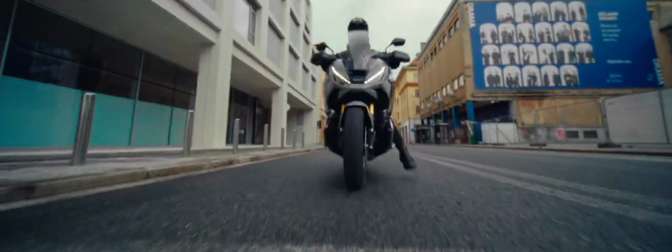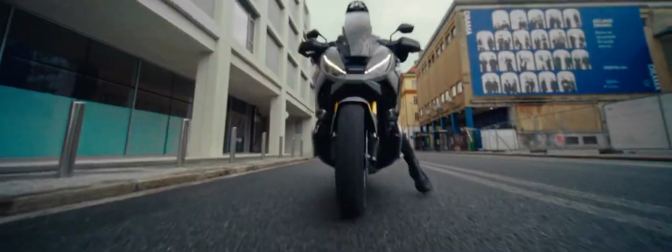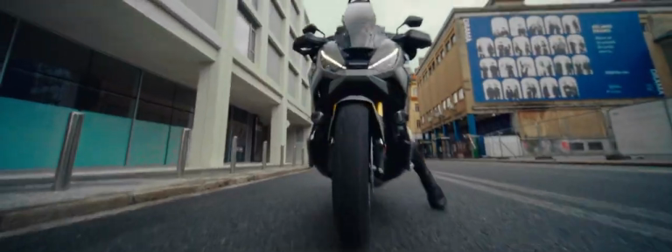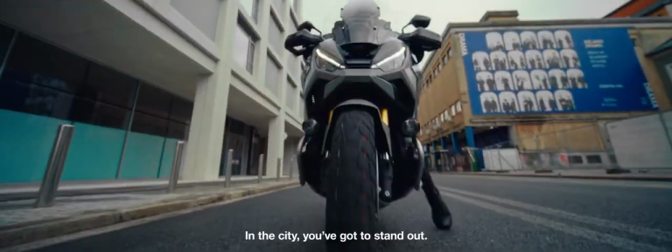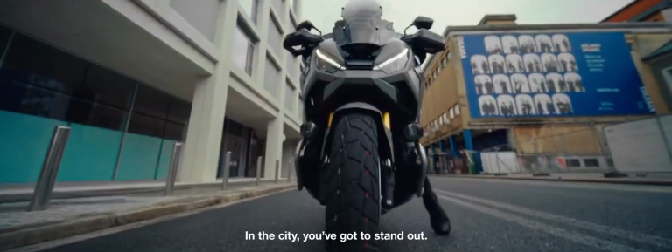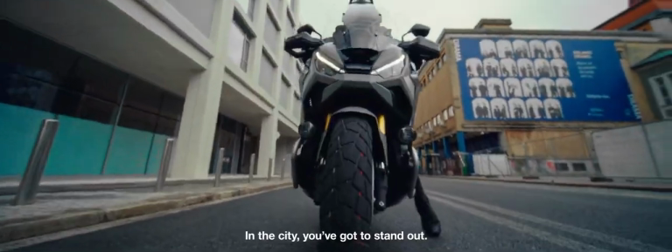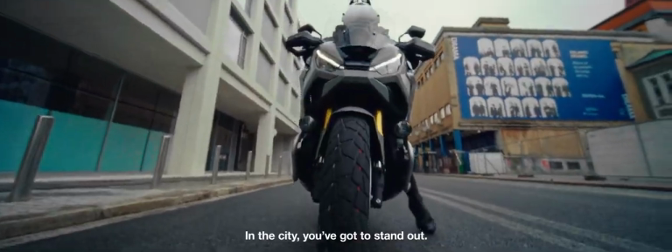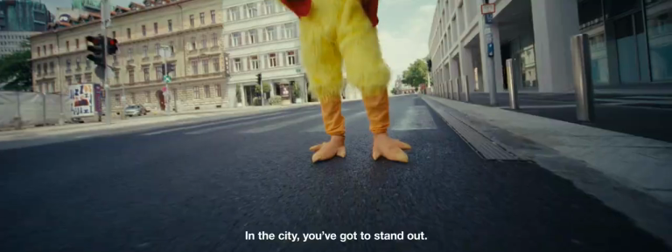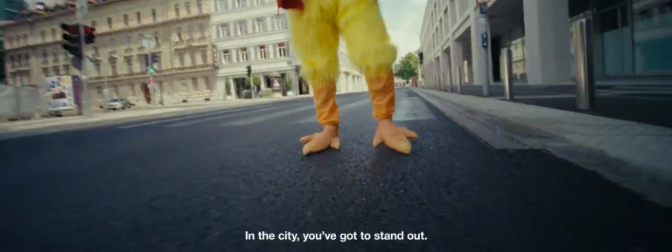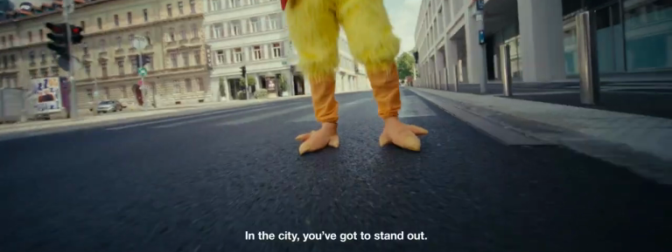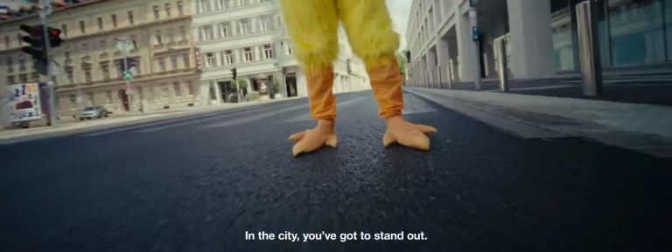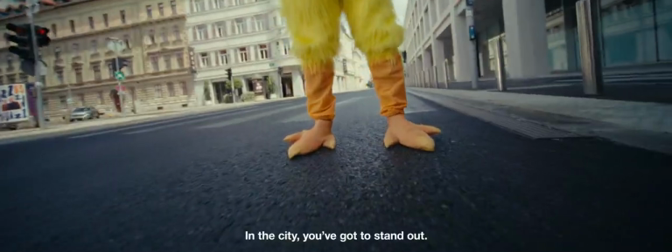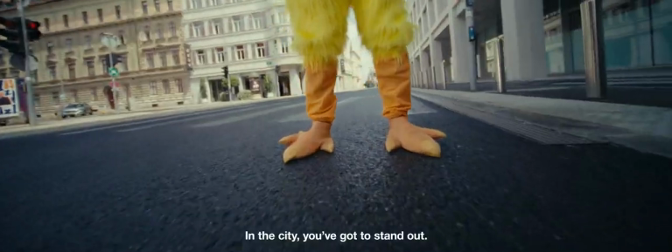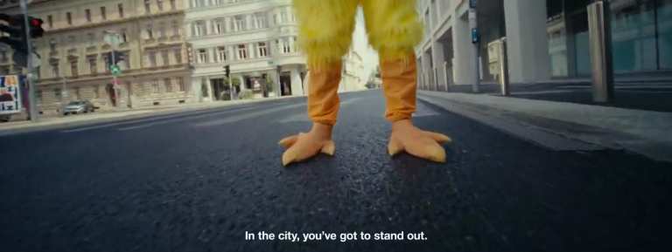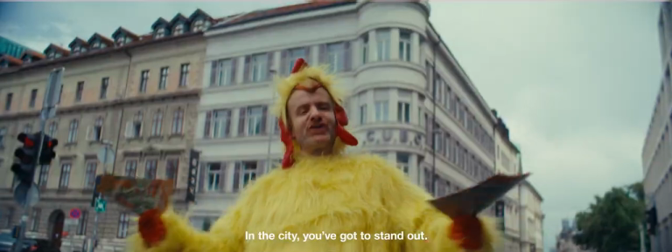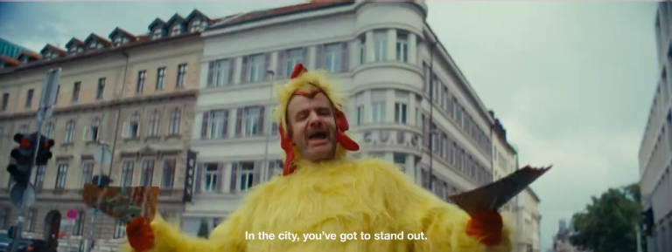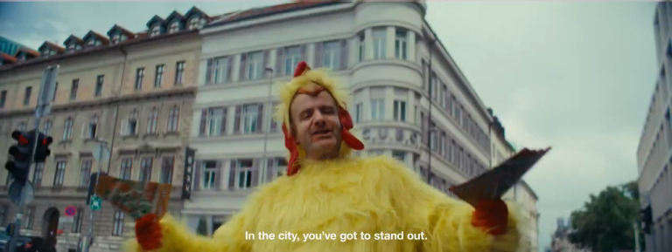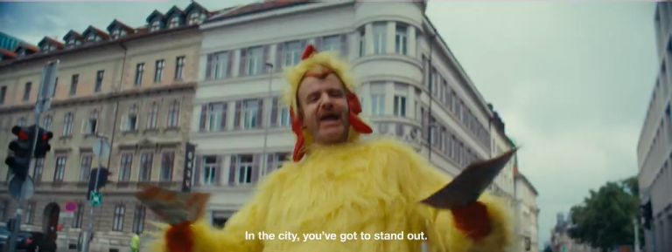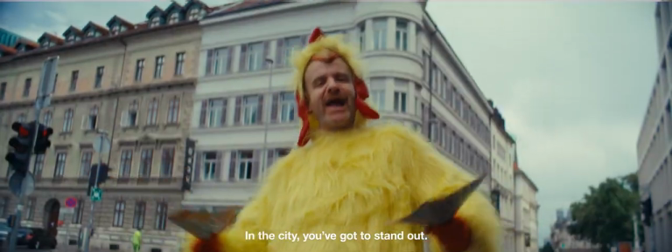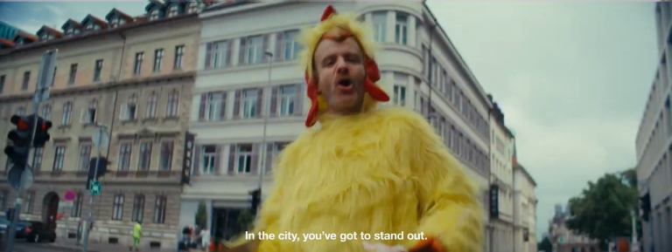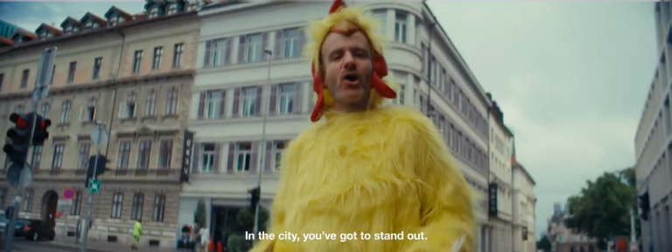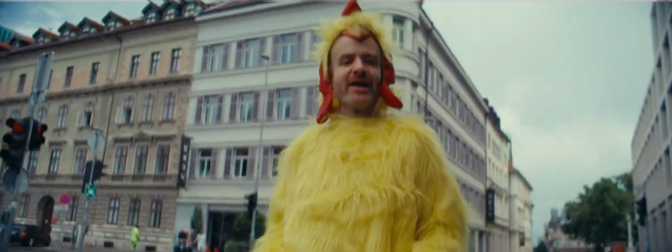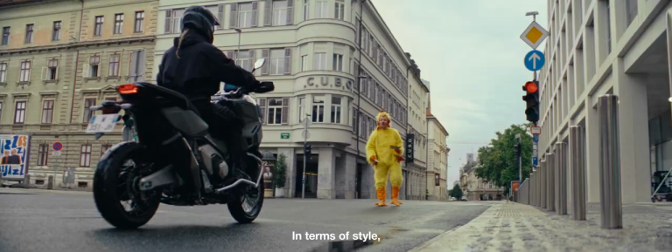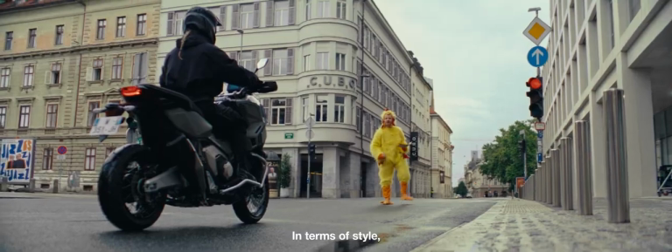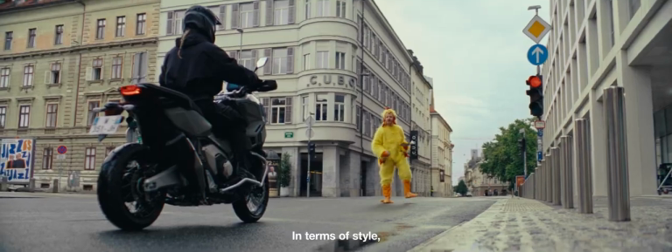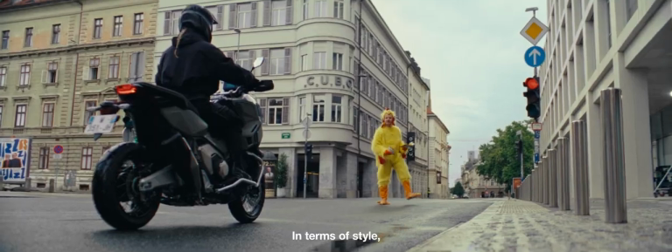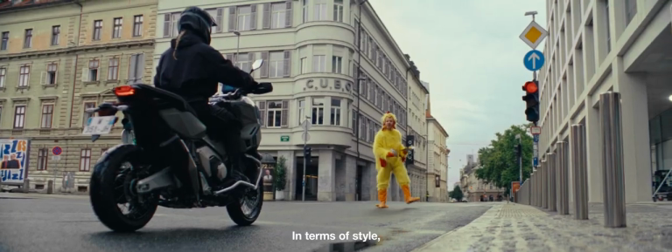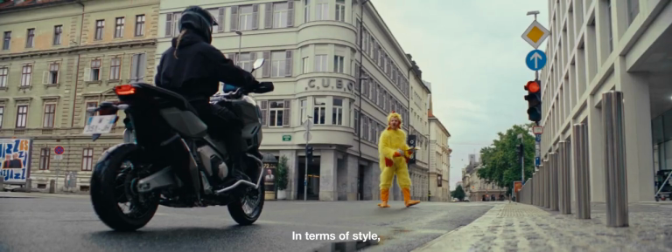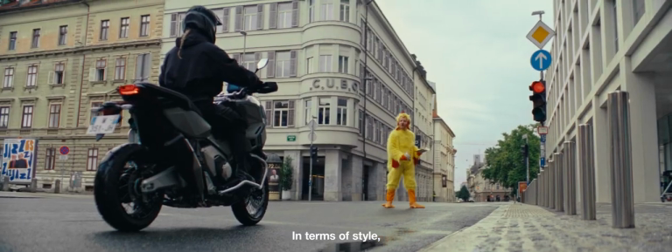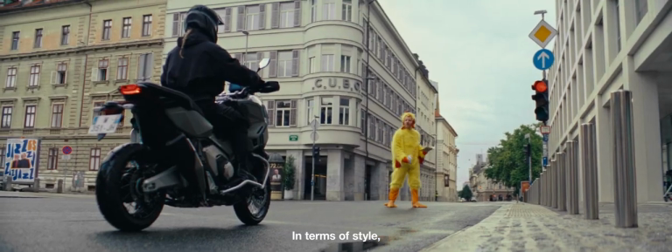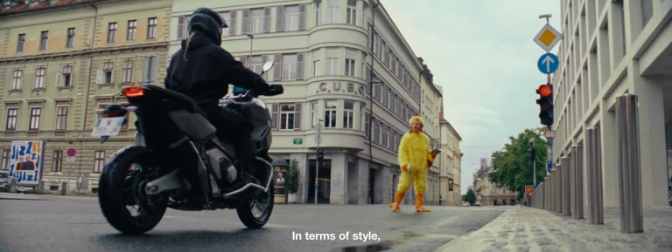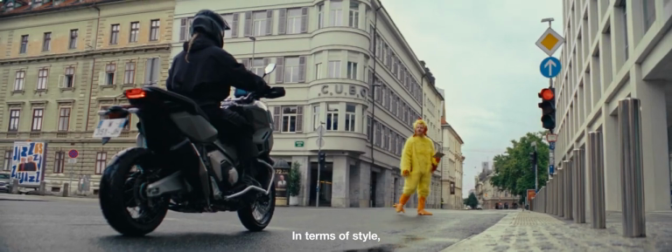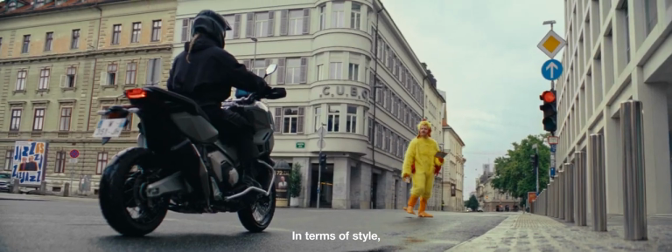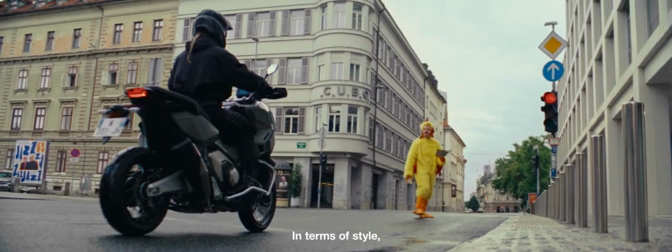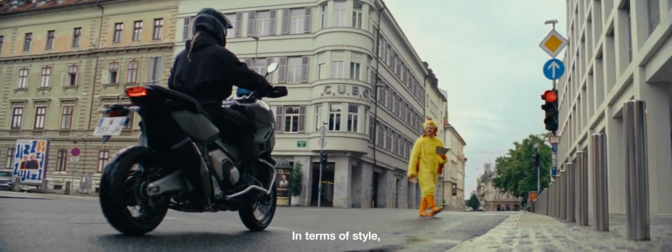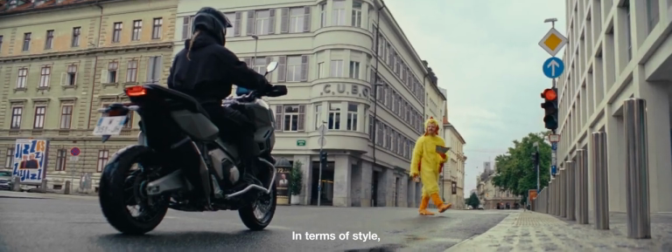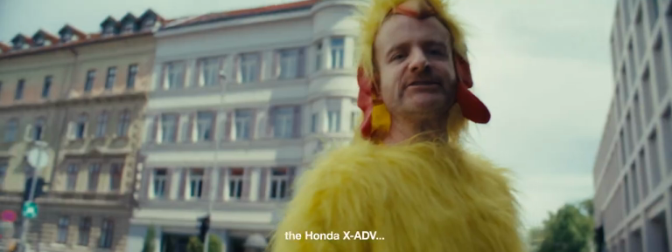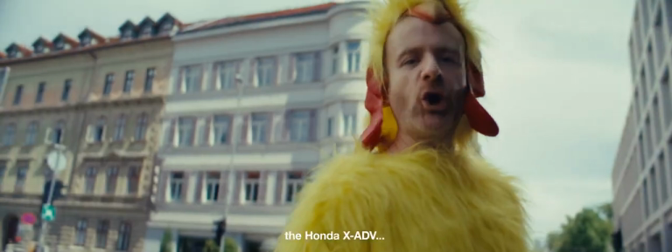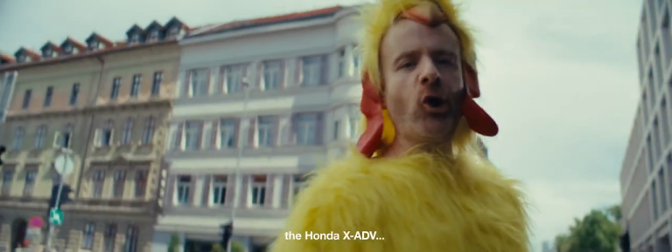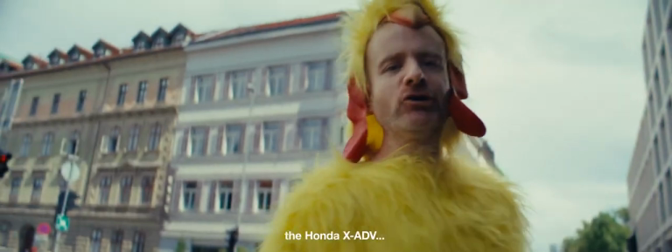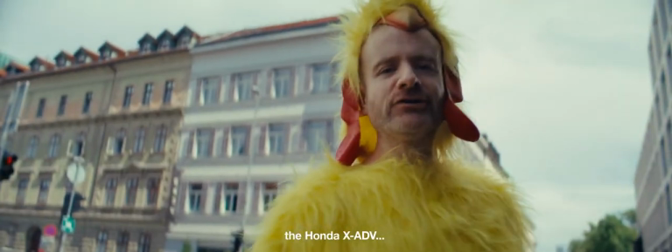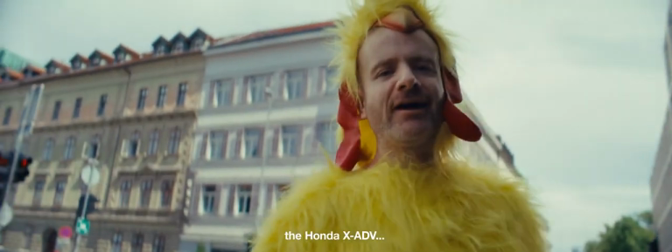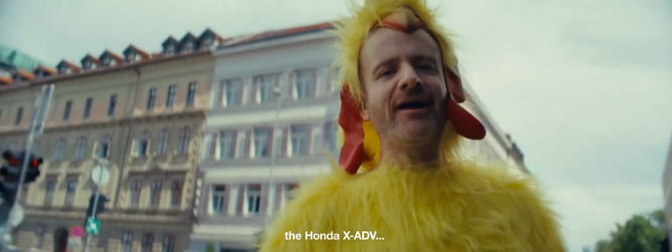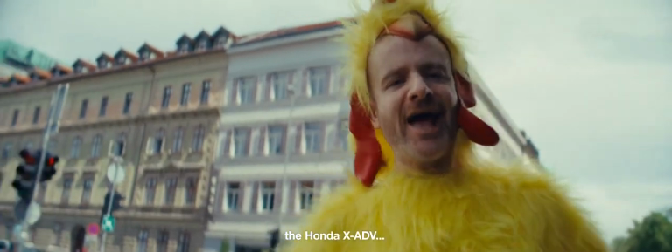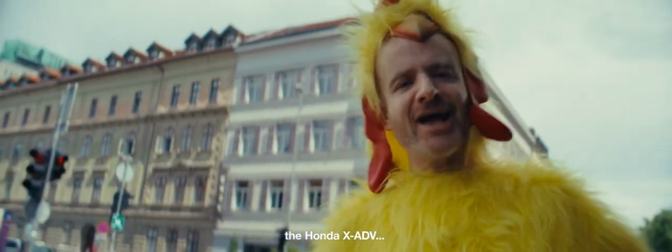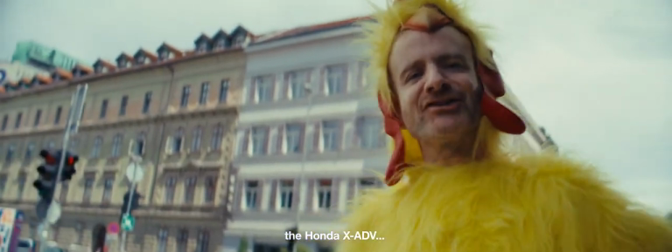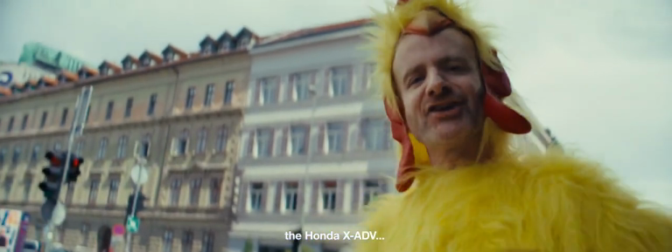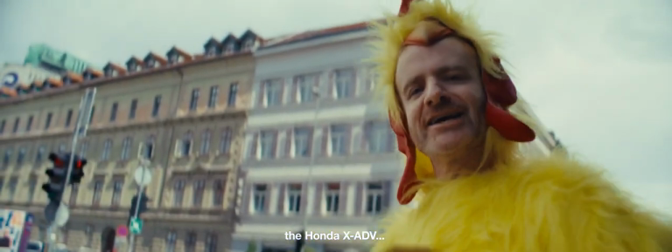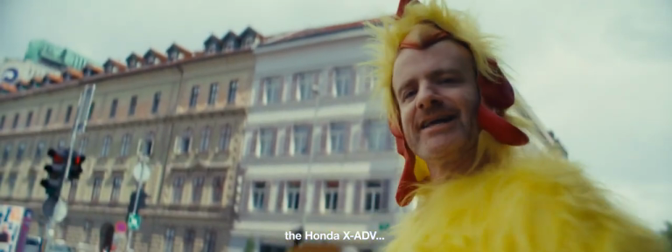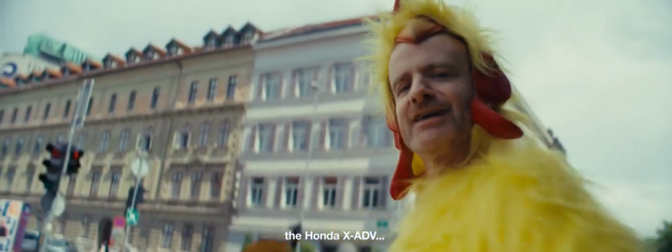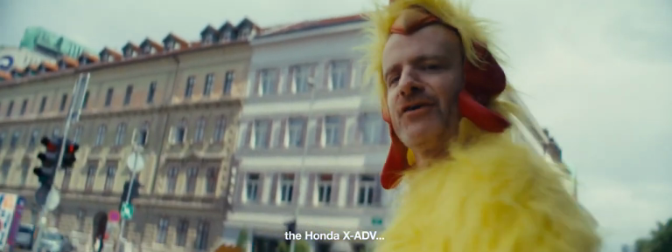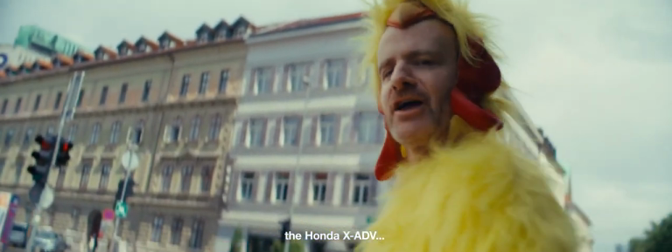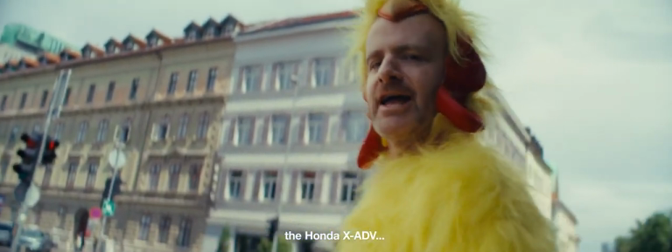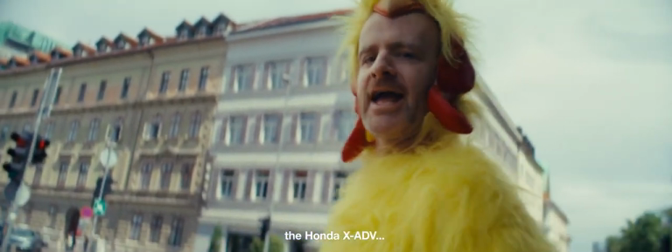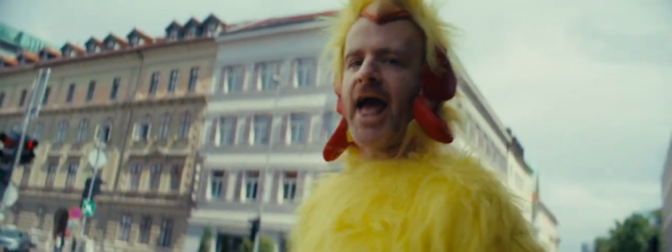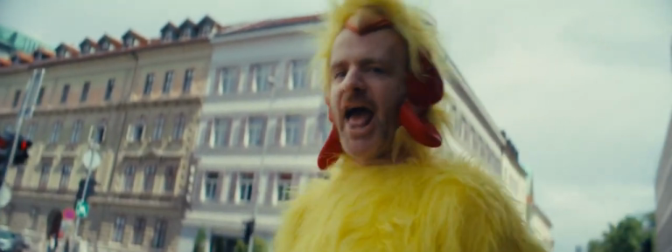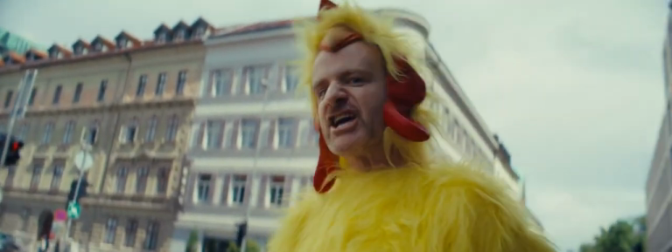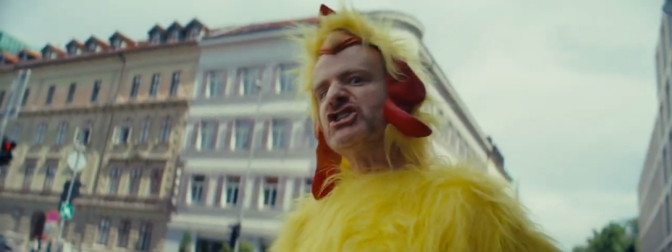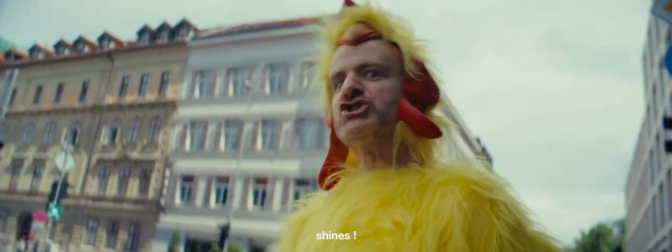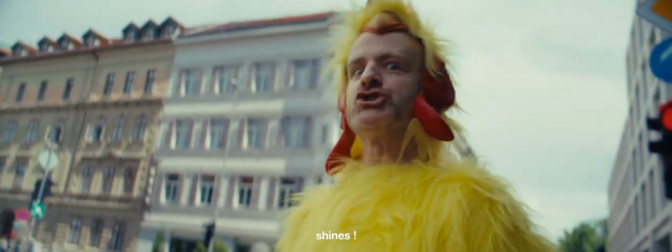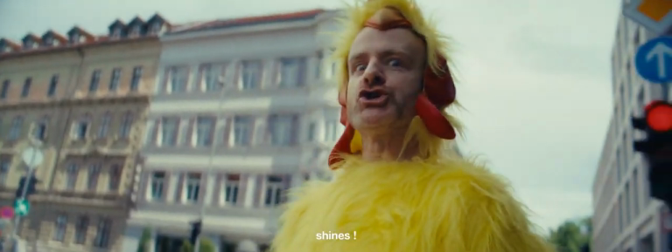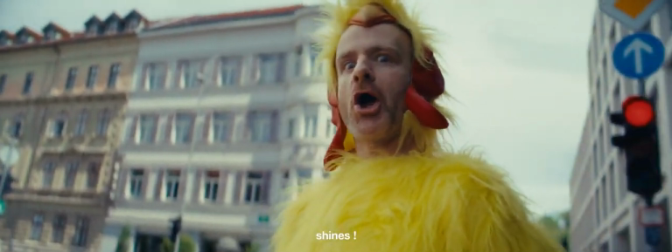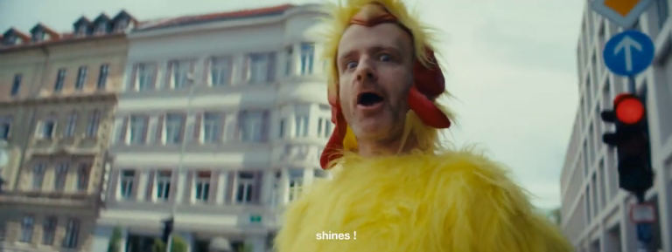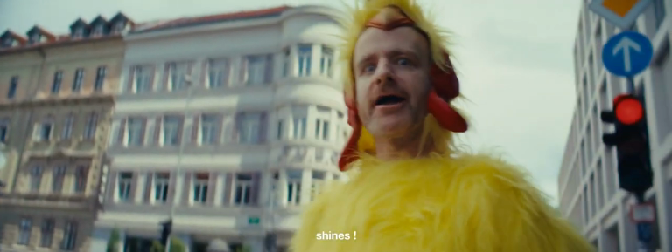In this city, you've got to stand out. In terms of style, the Honda XADV shines.